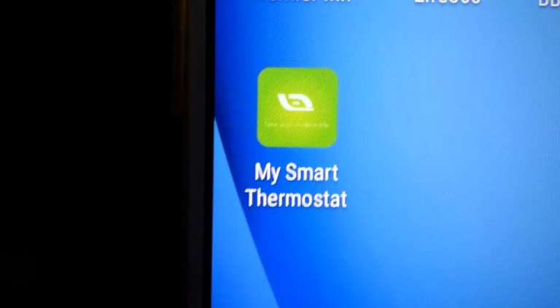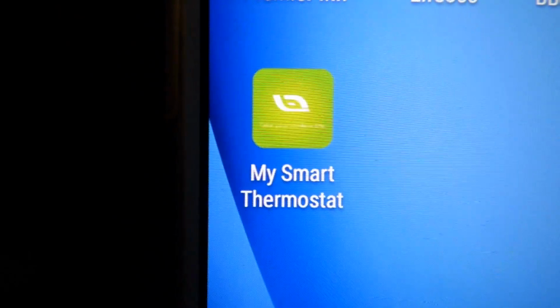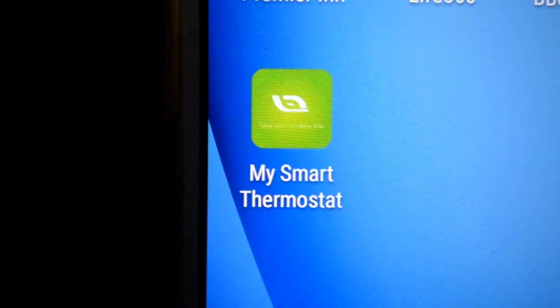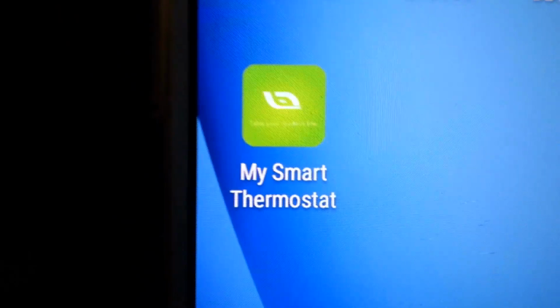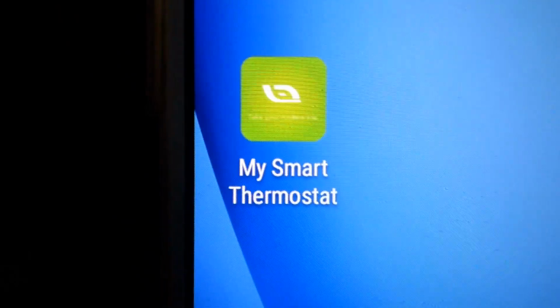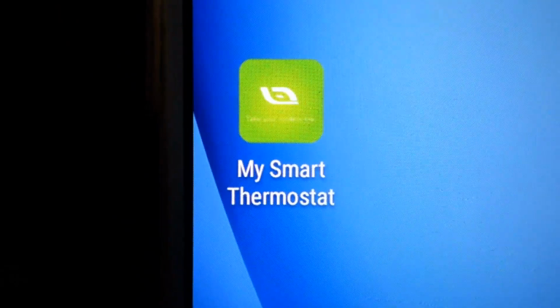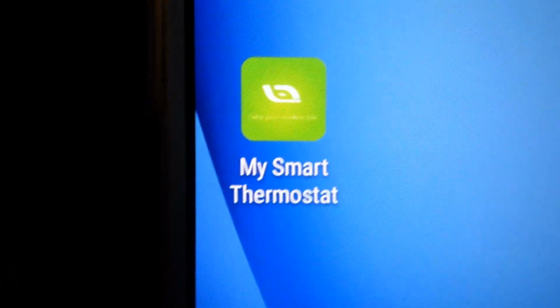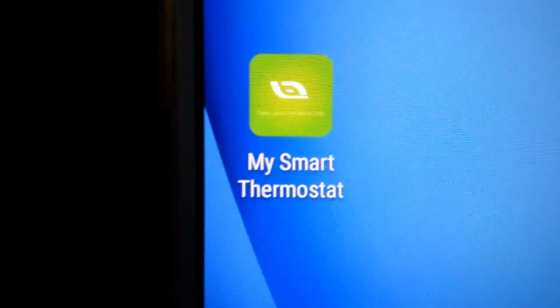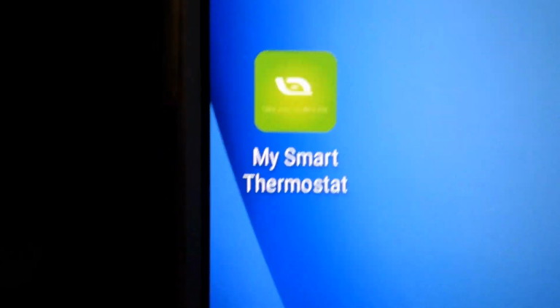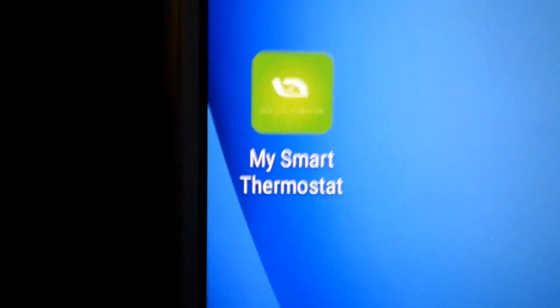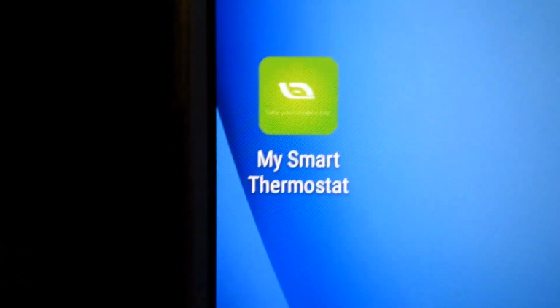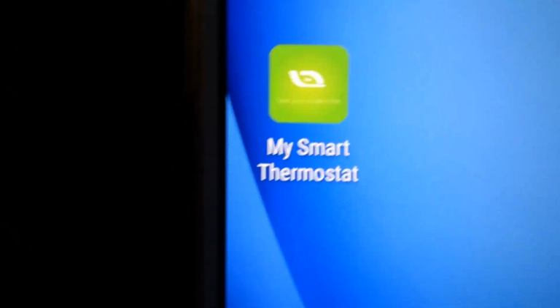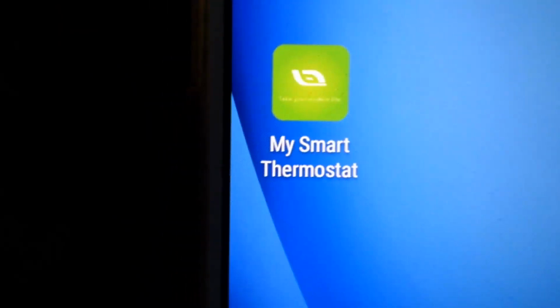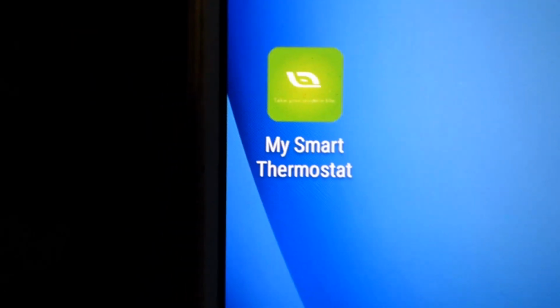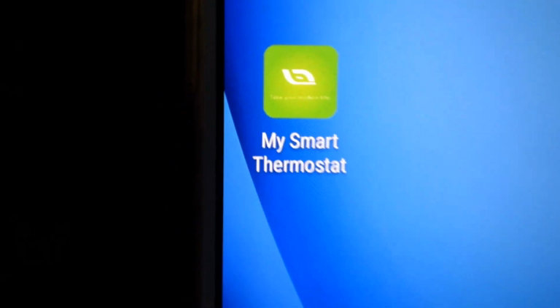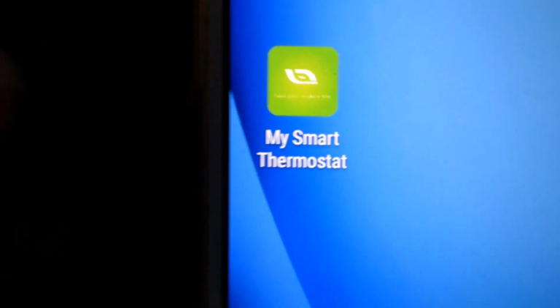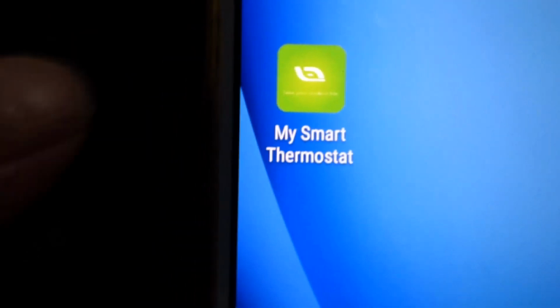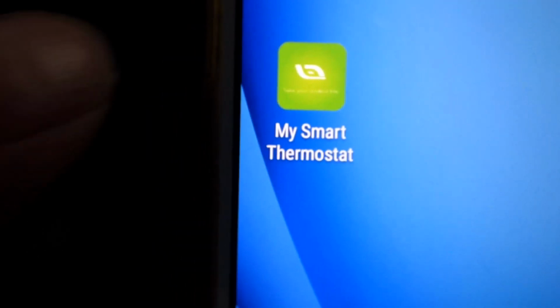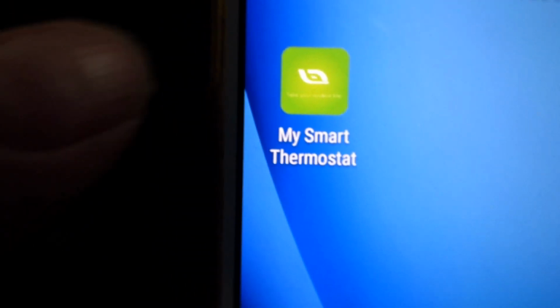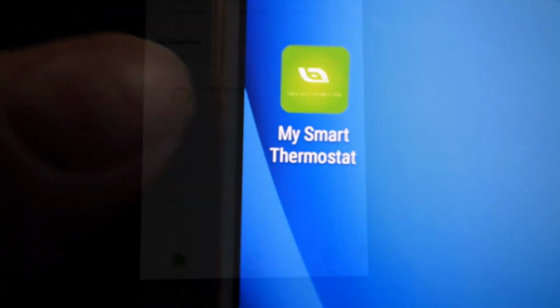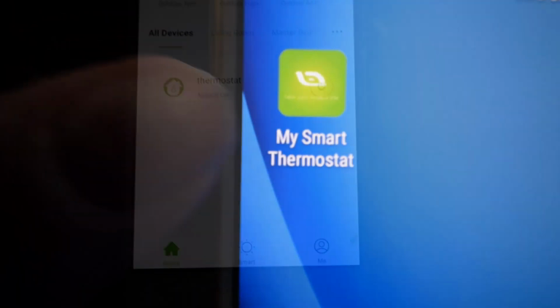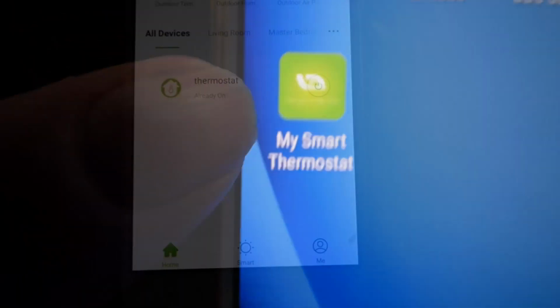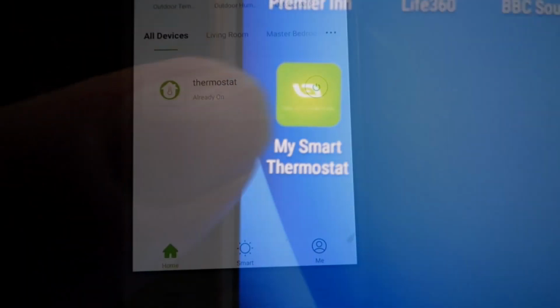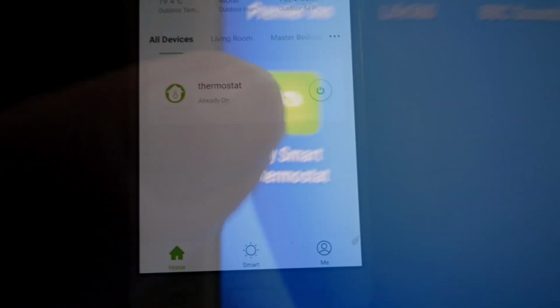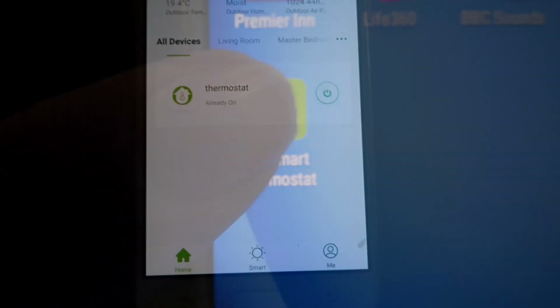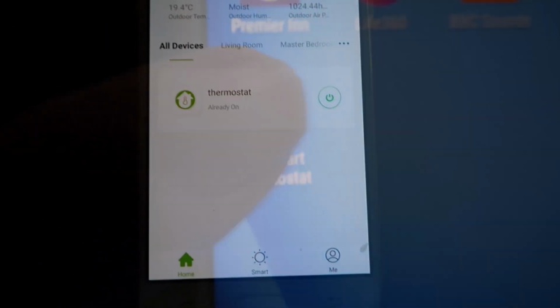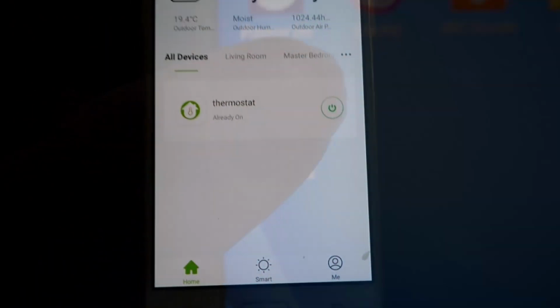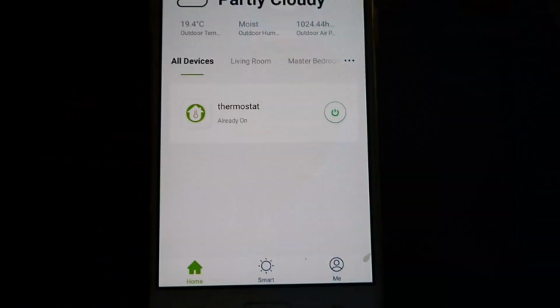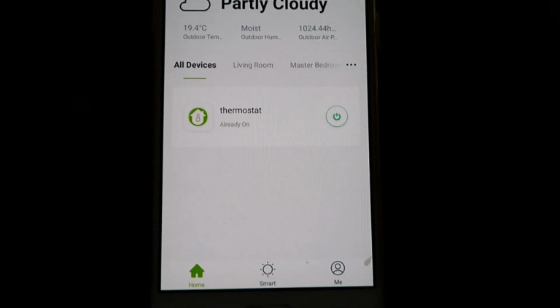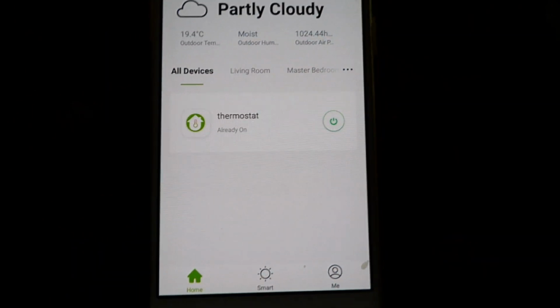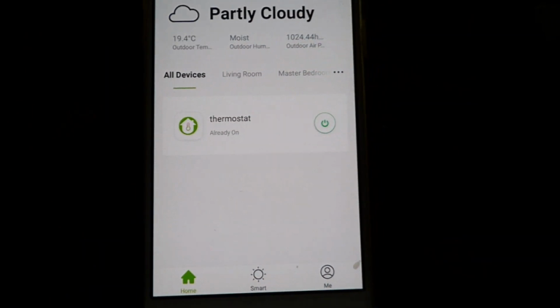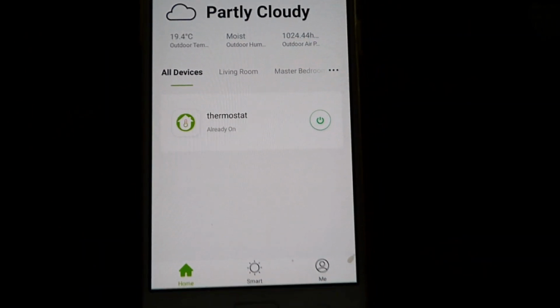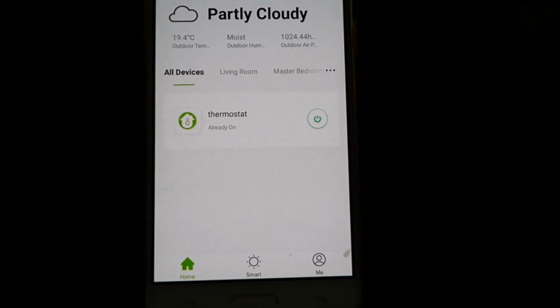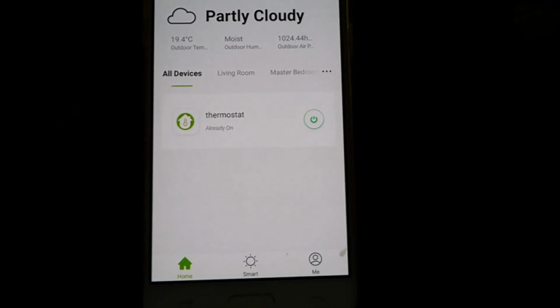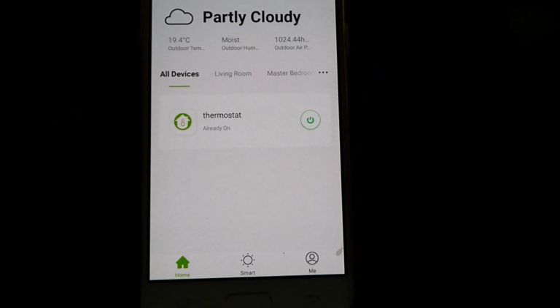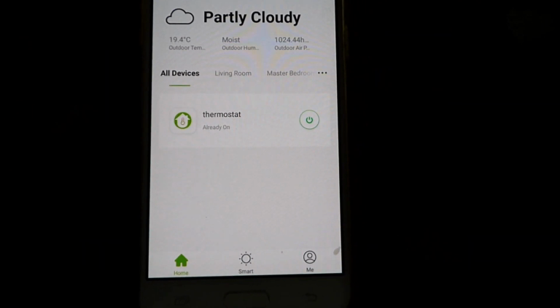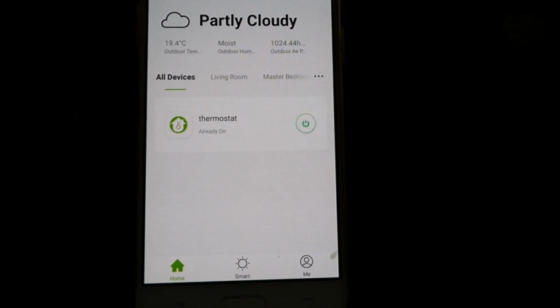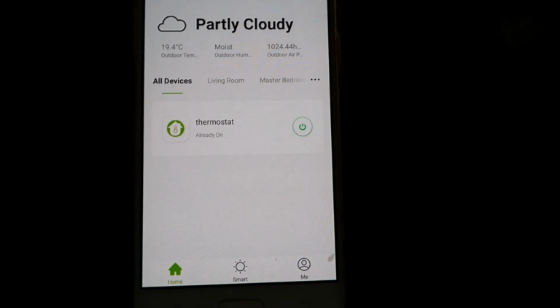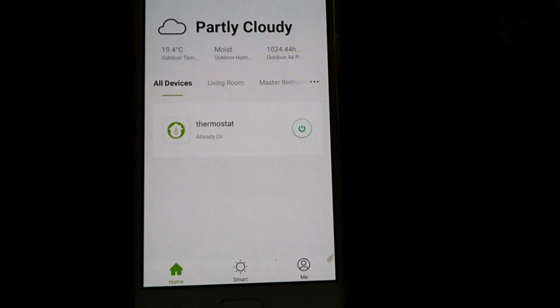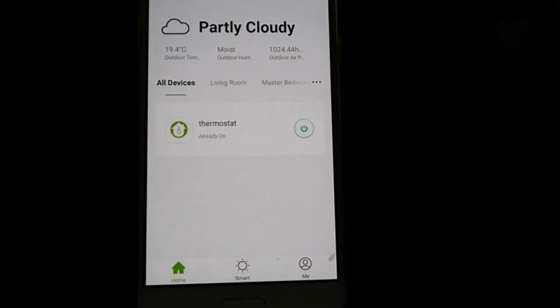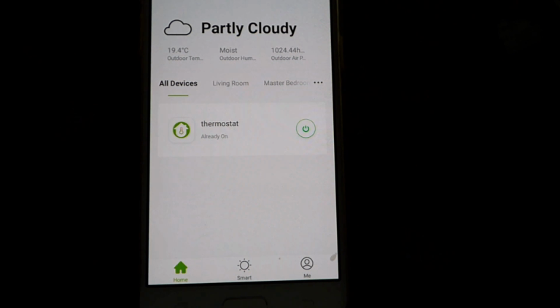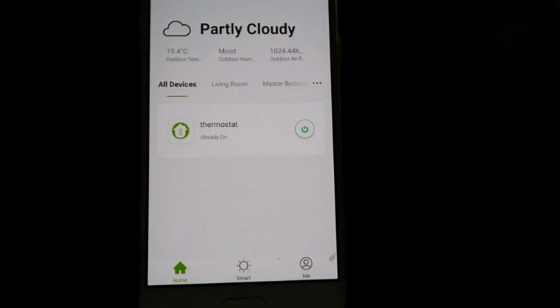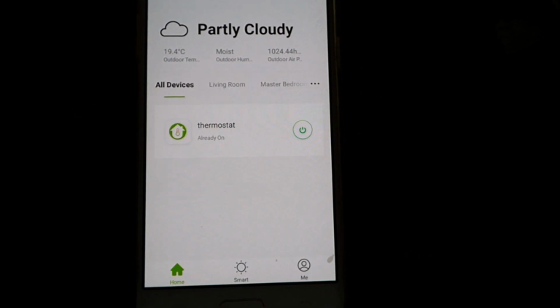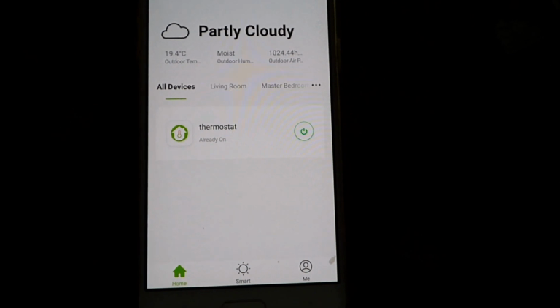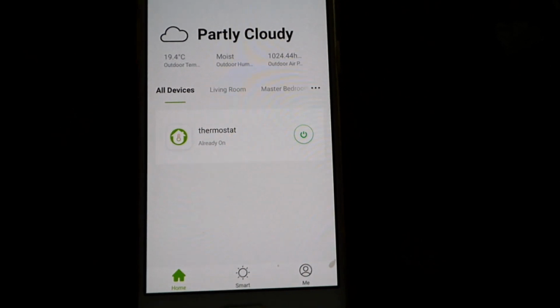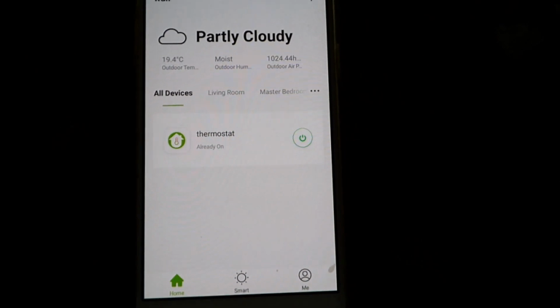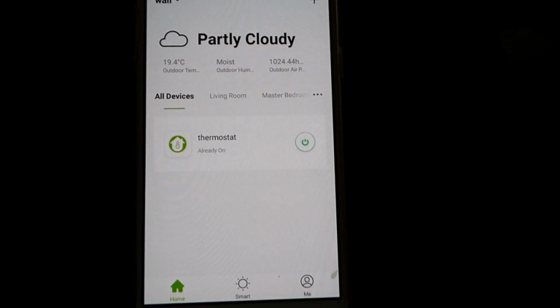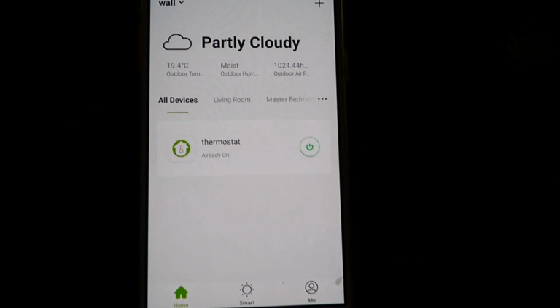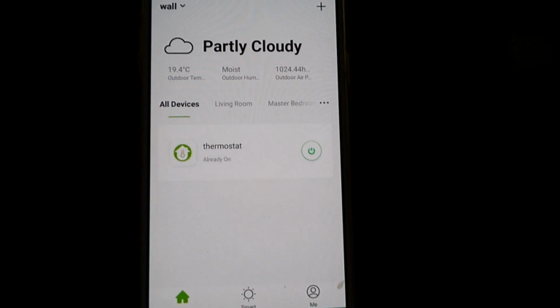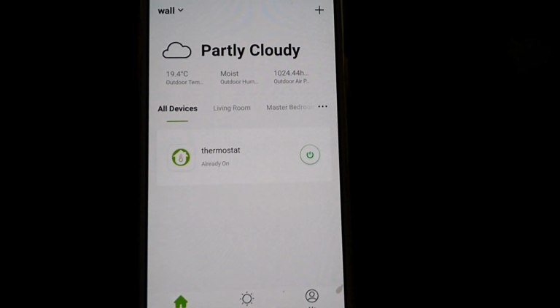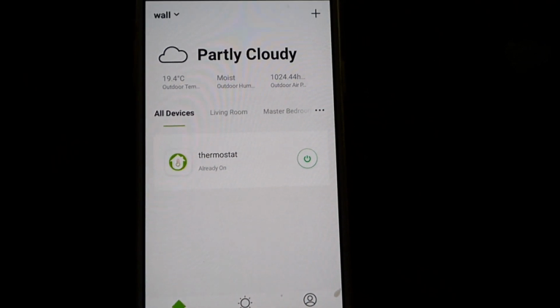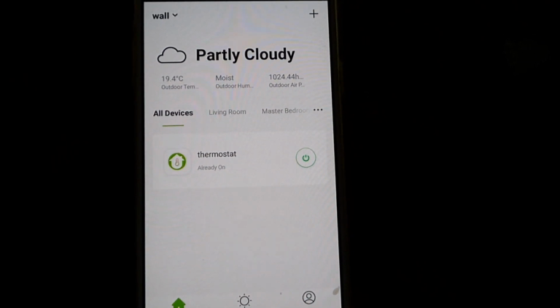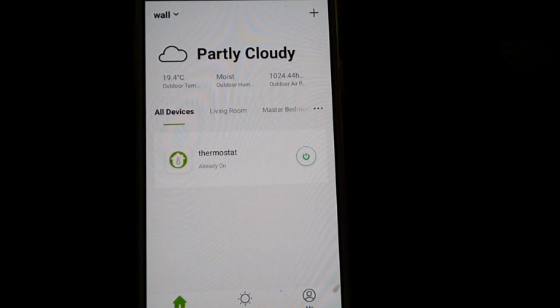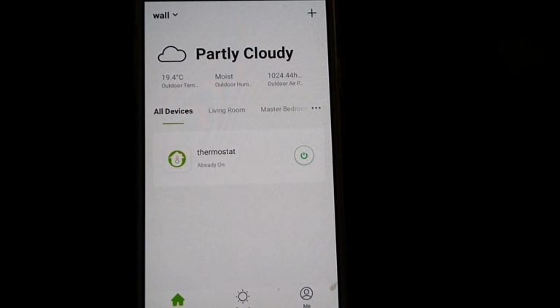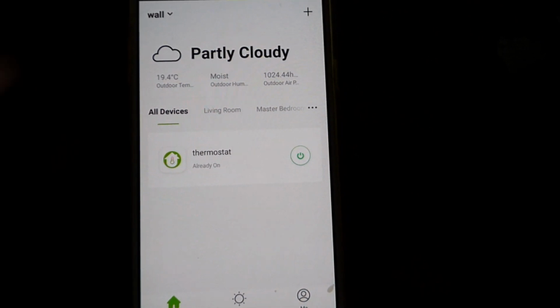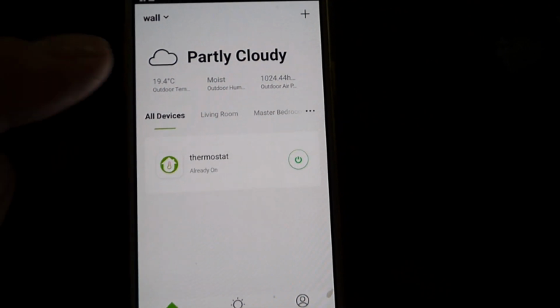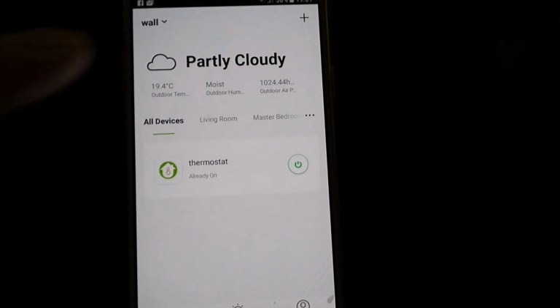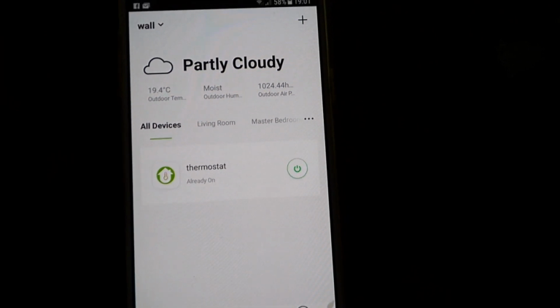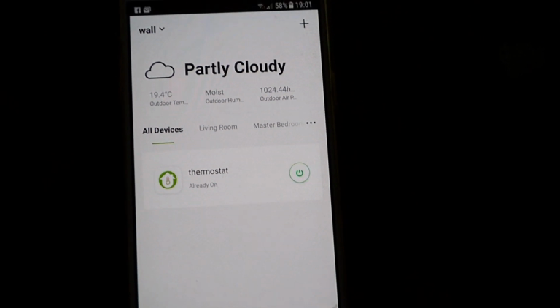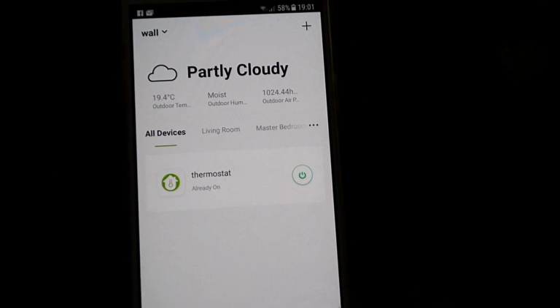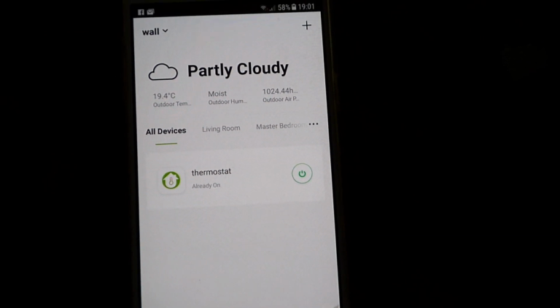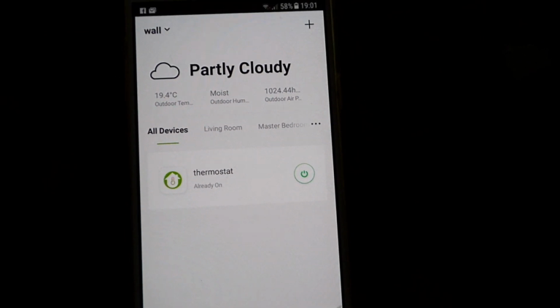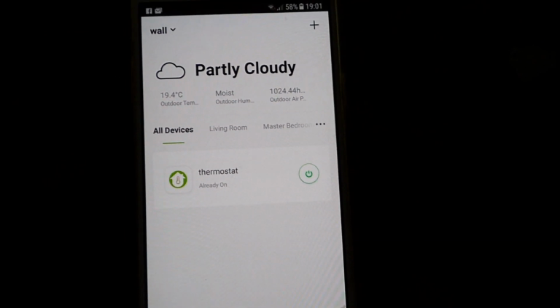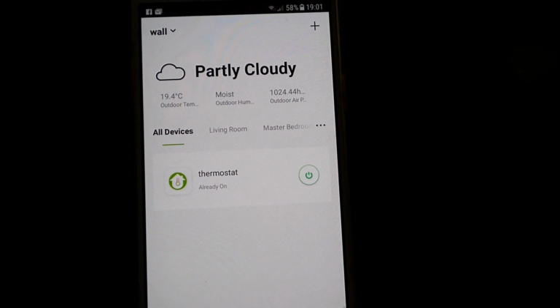So let's have a look at the app. Here is the app — My Smart Thermostat. When you get the main screen up you get a bit of weather forecast as well.